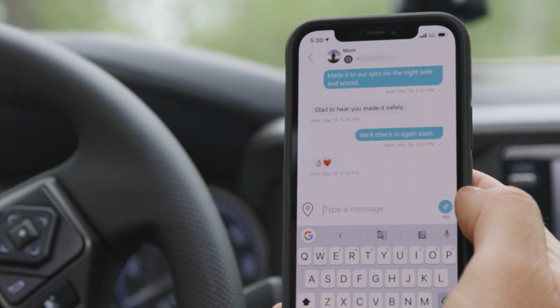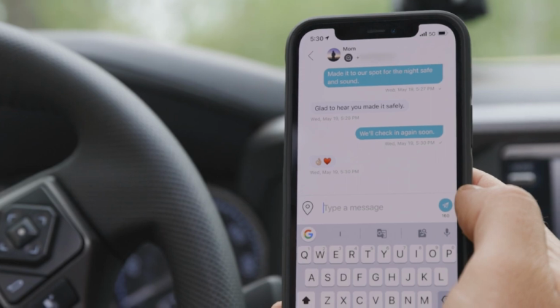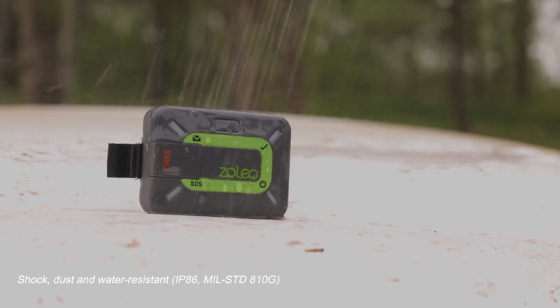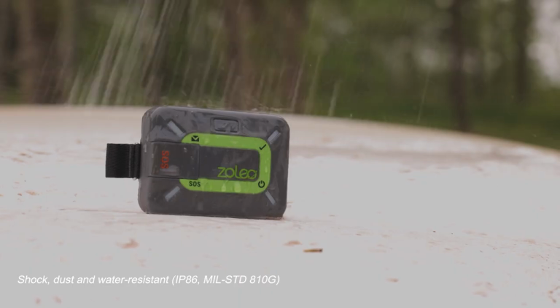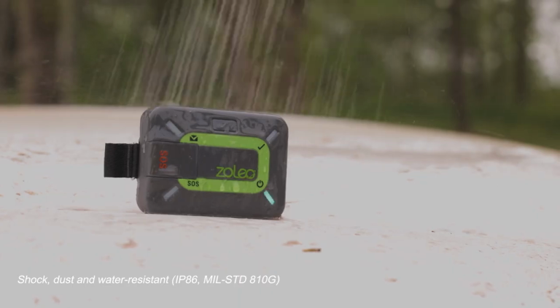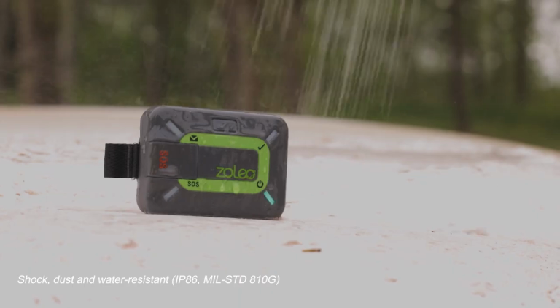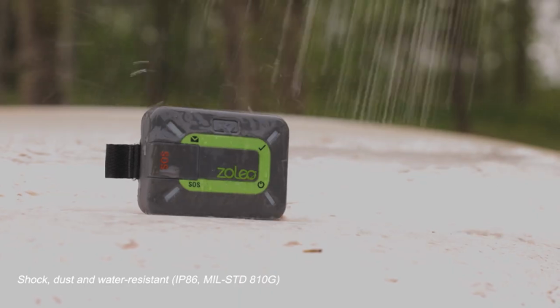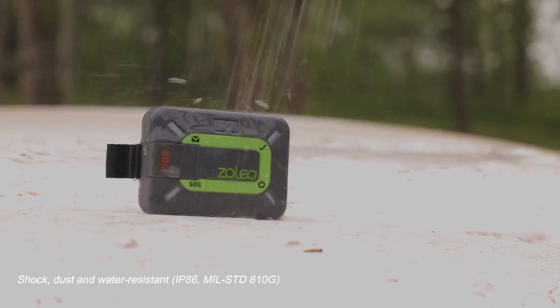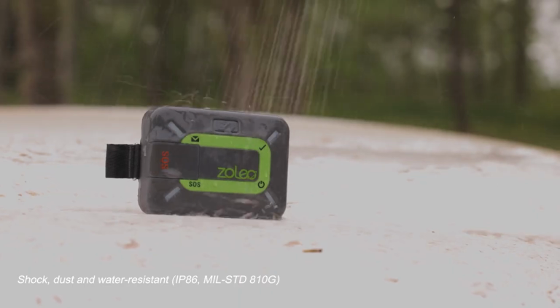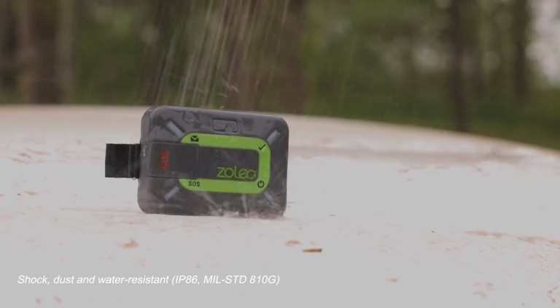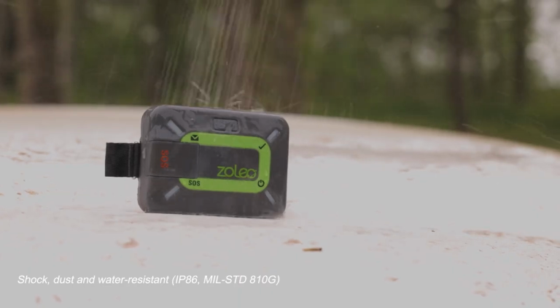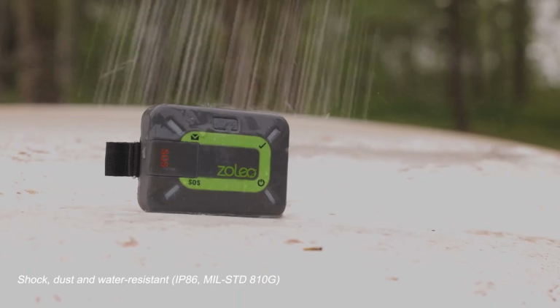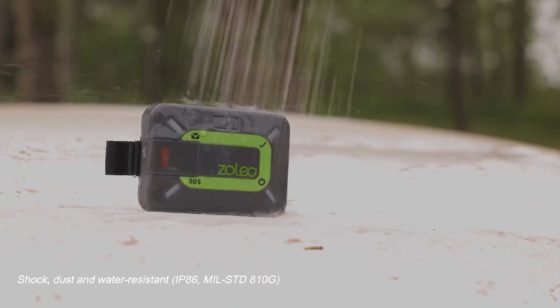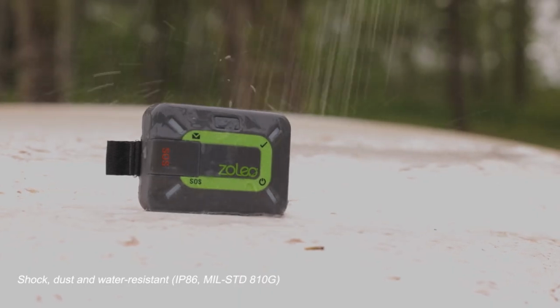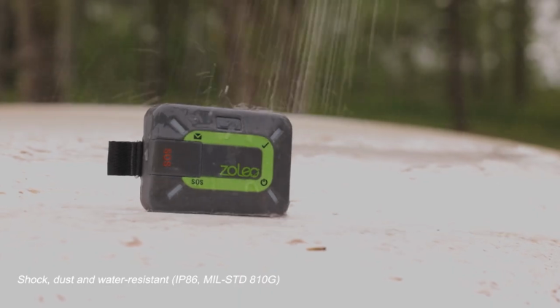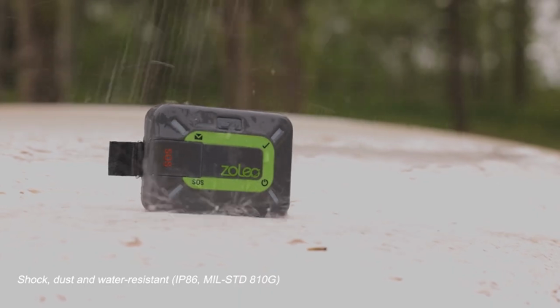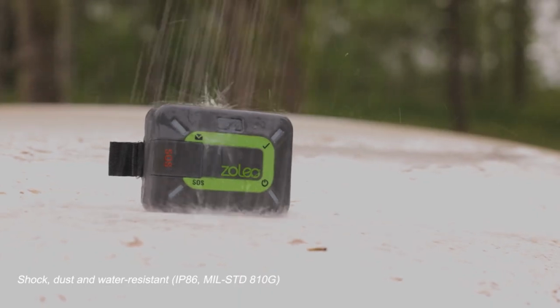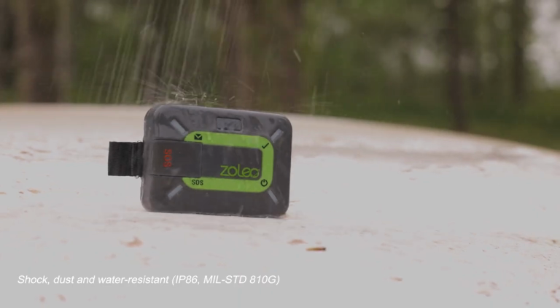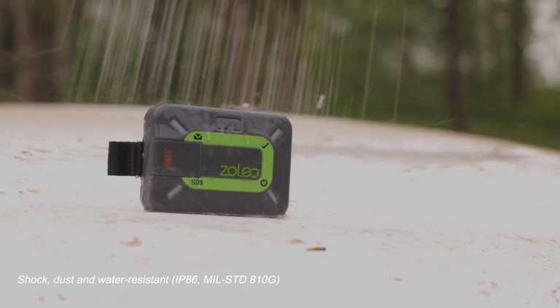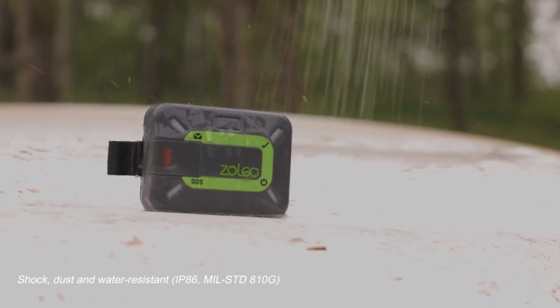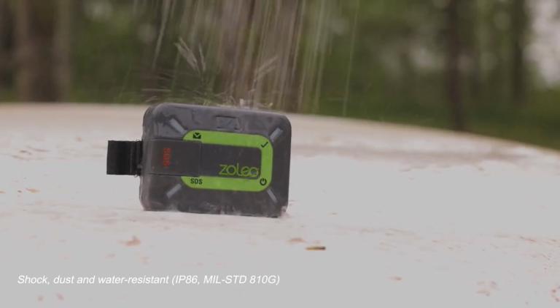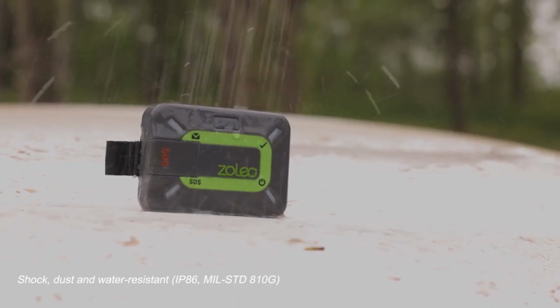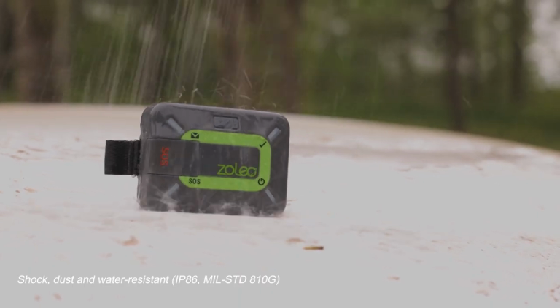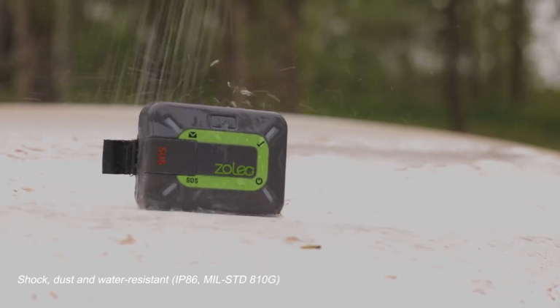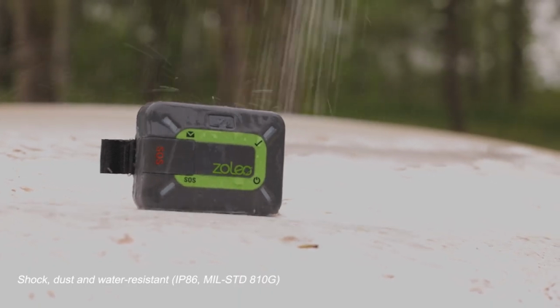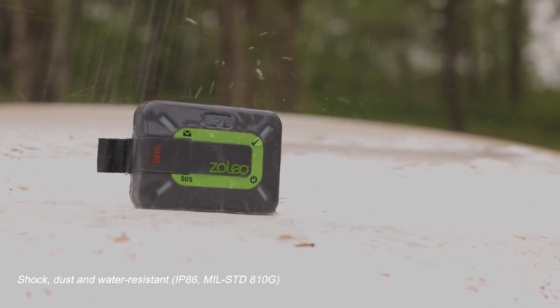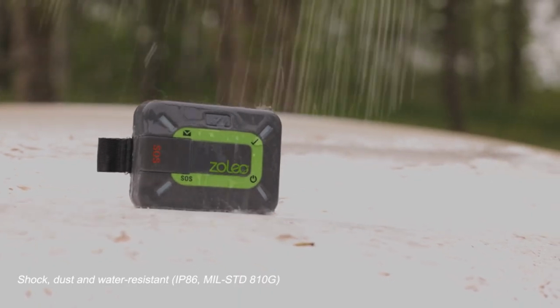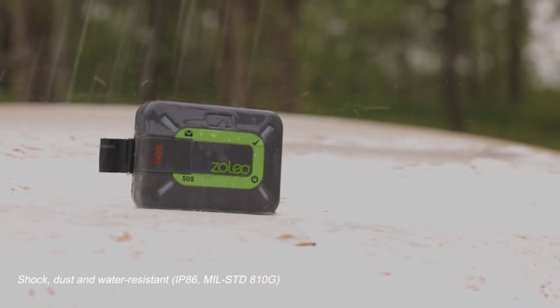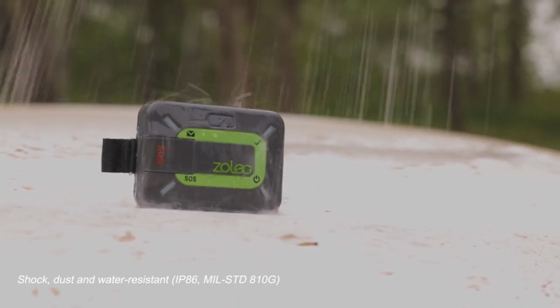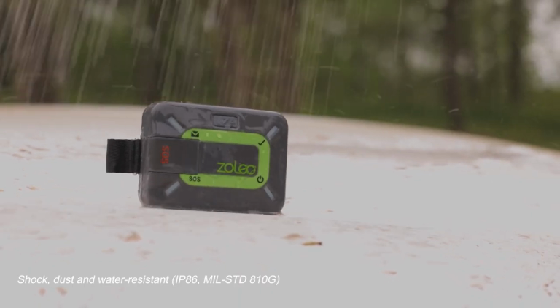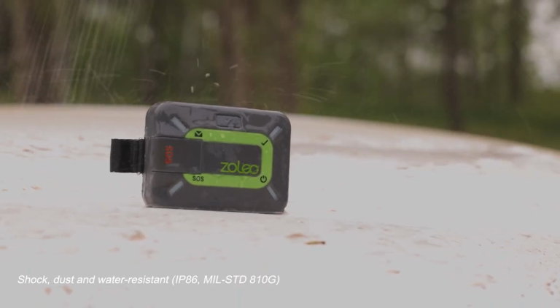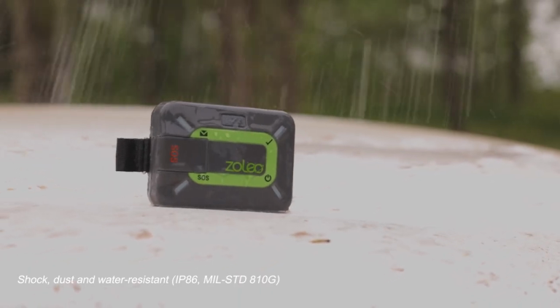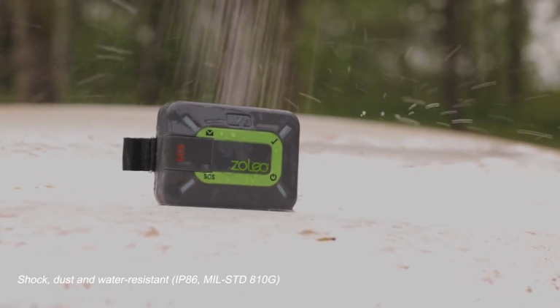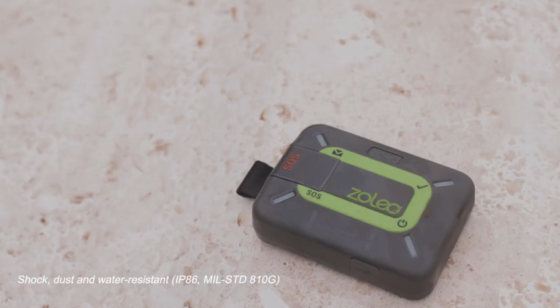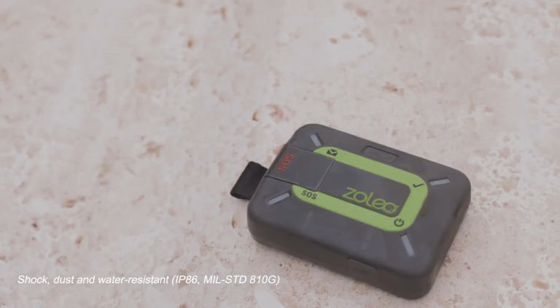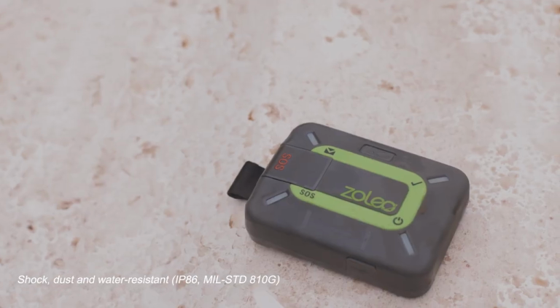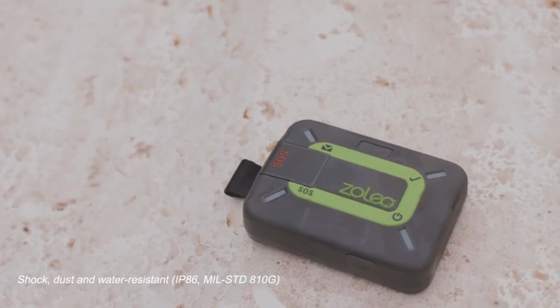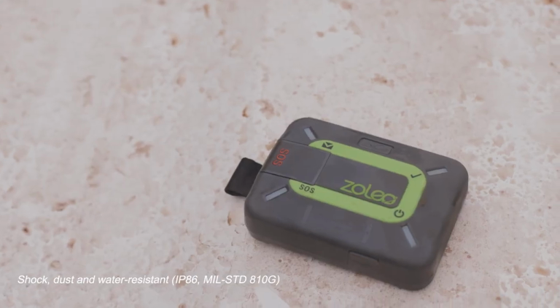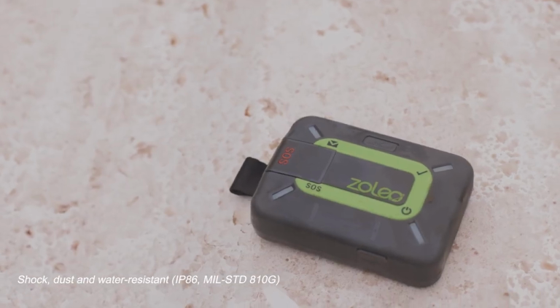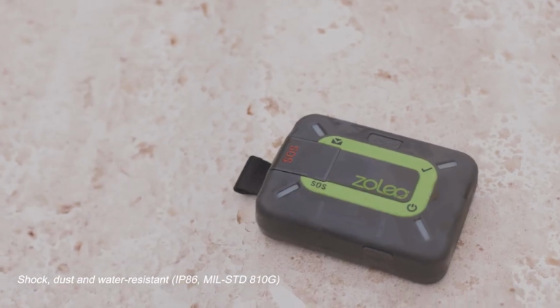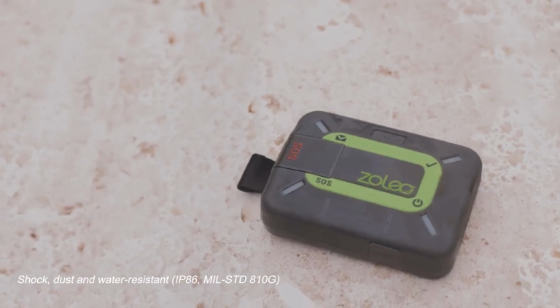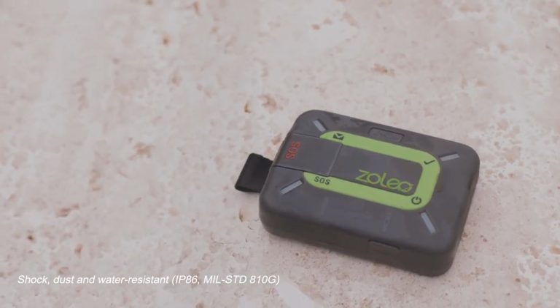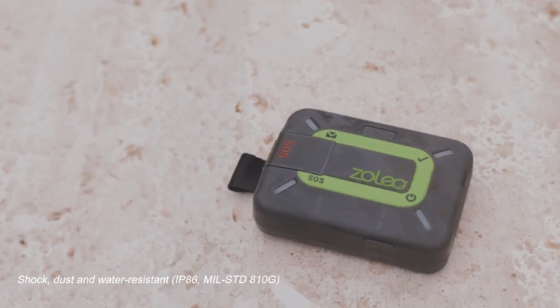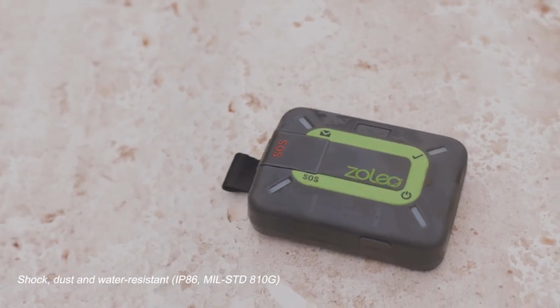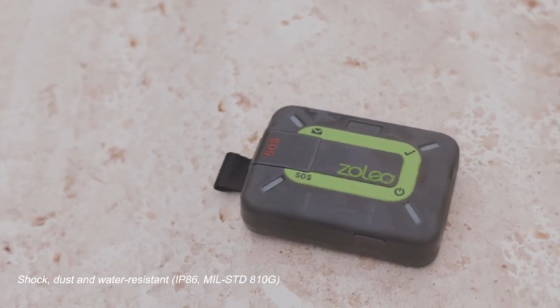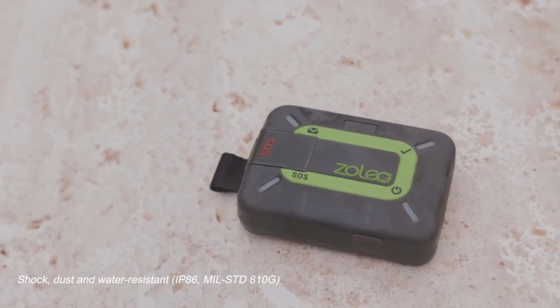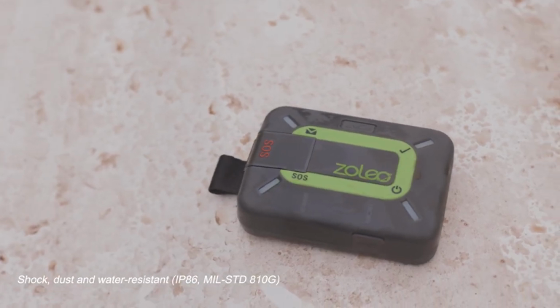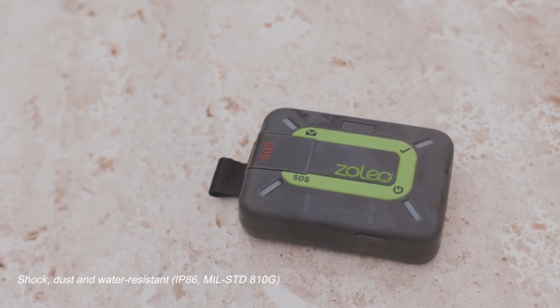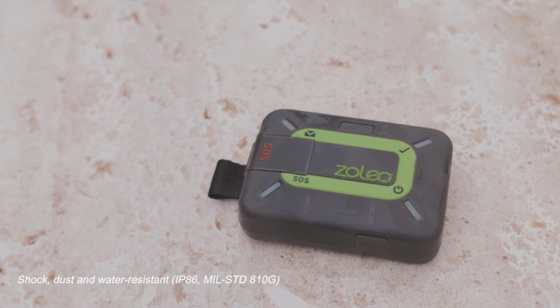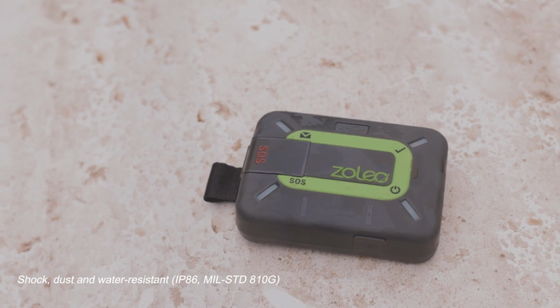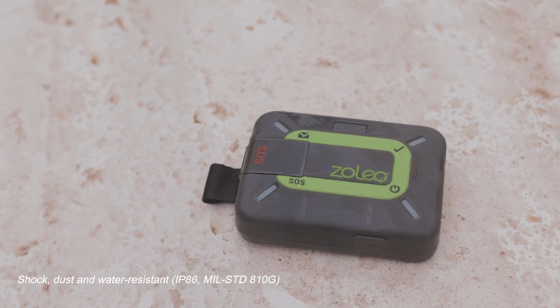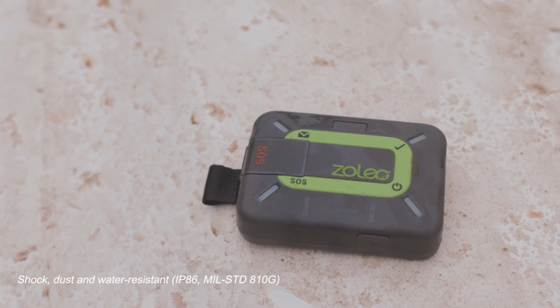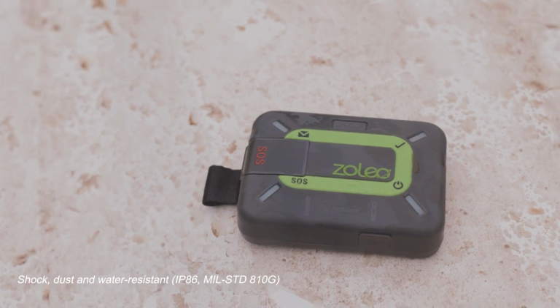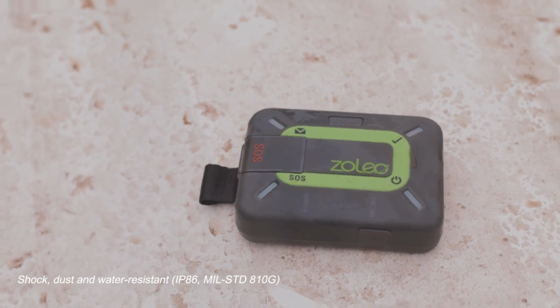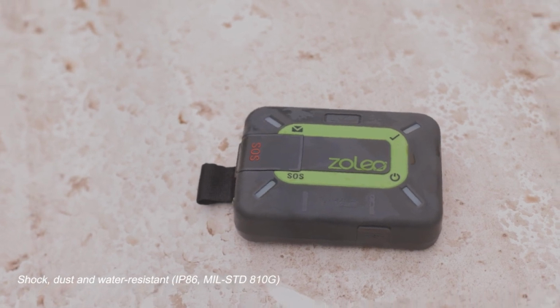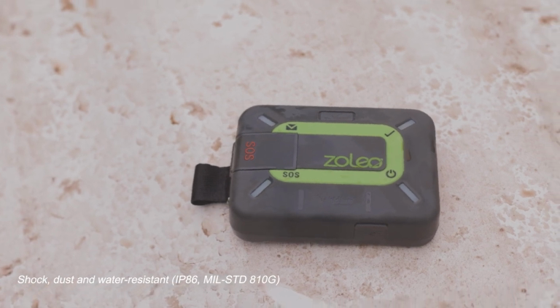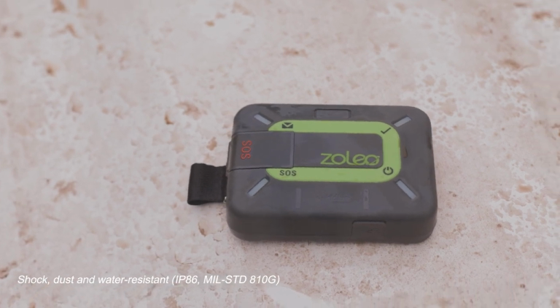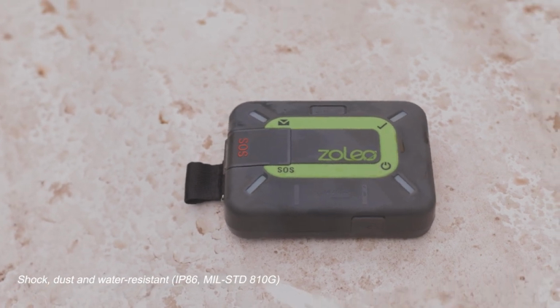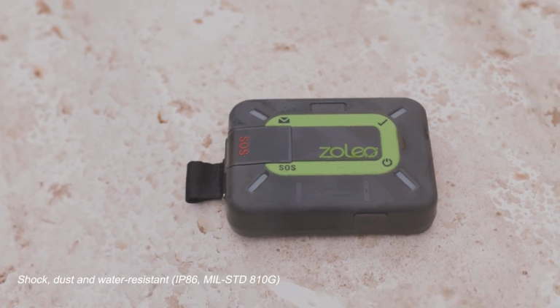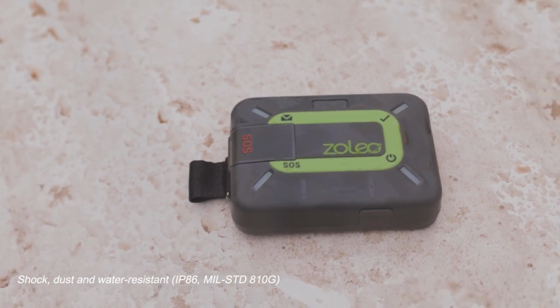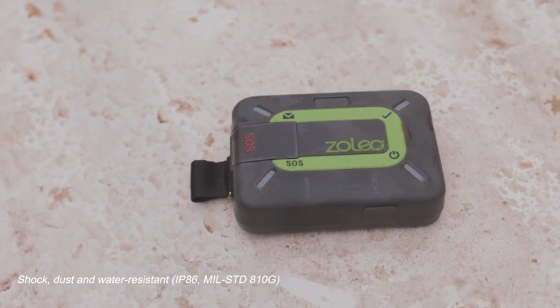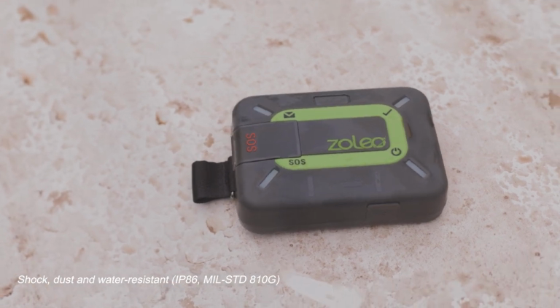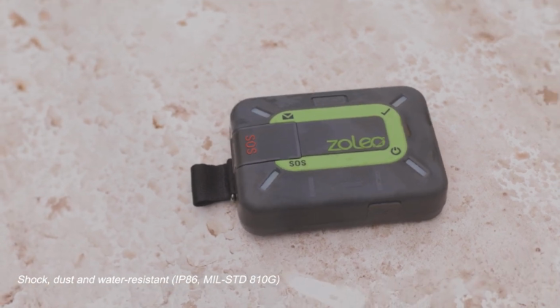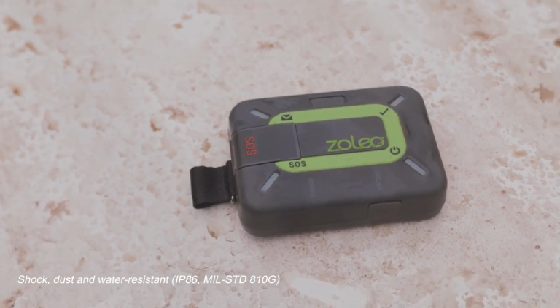With an MSRP of $199, the device comes with a two-year manufacturing warranty and boasts 200 hours of battery life.